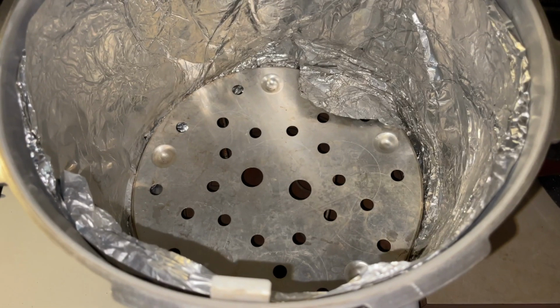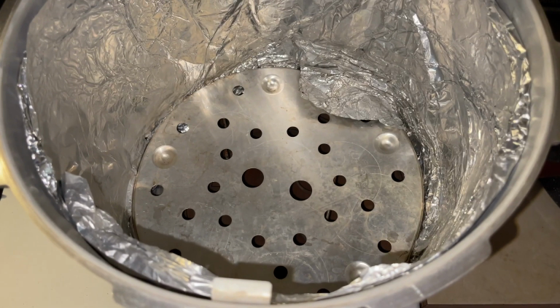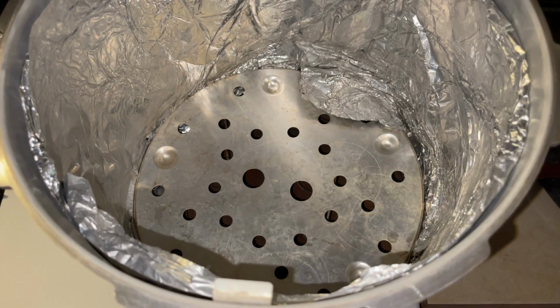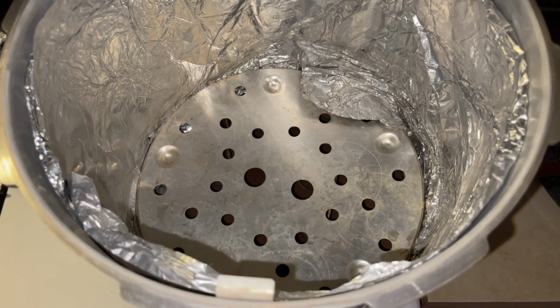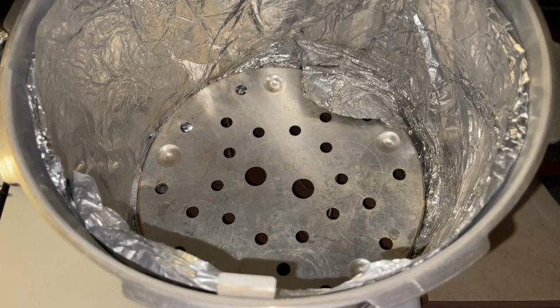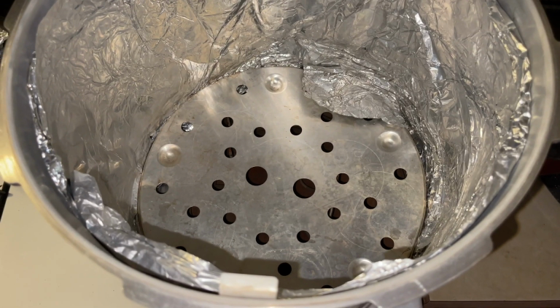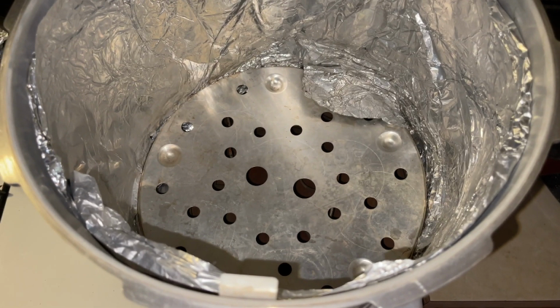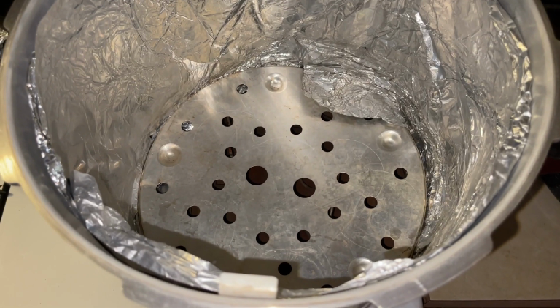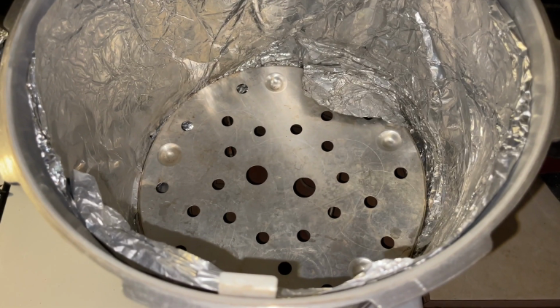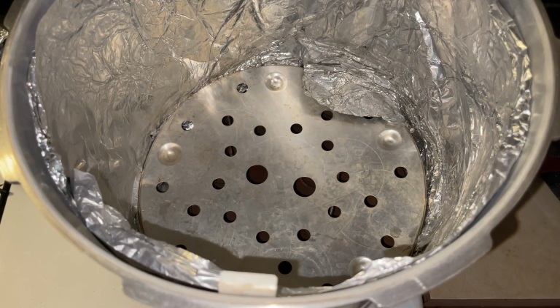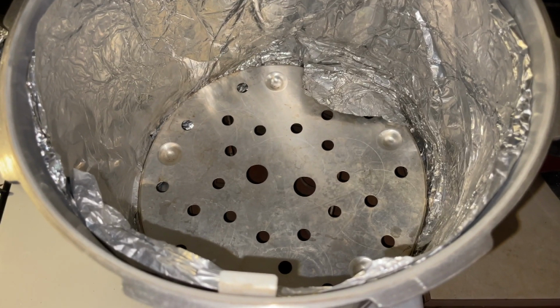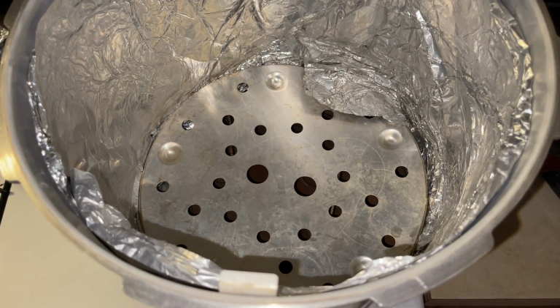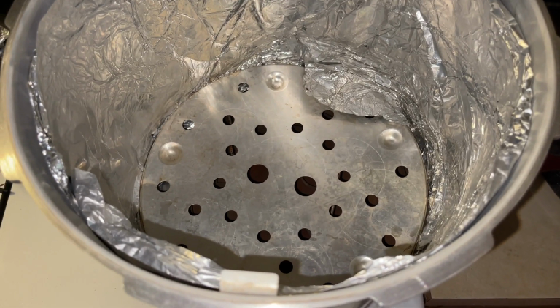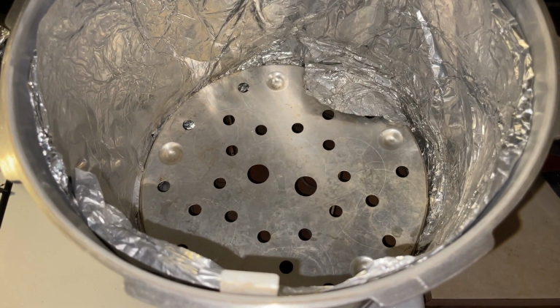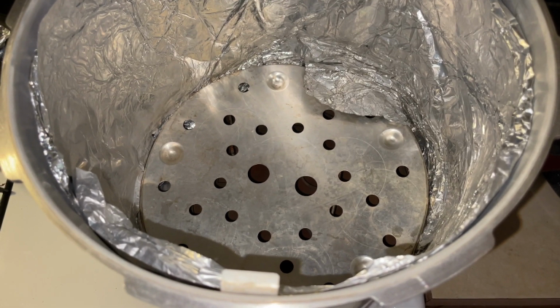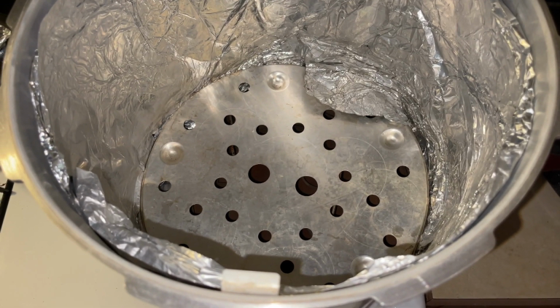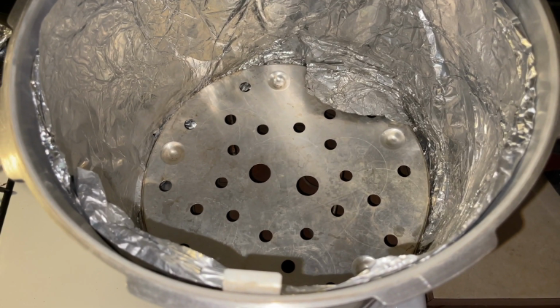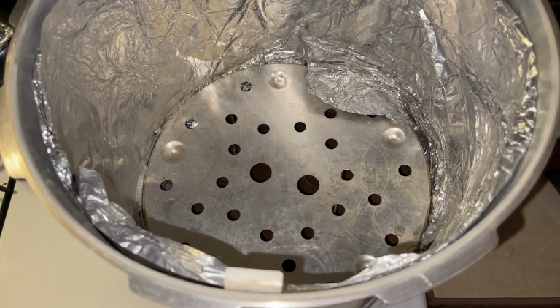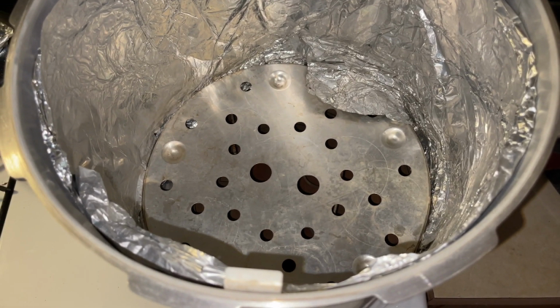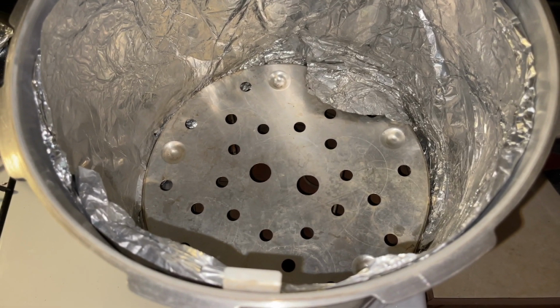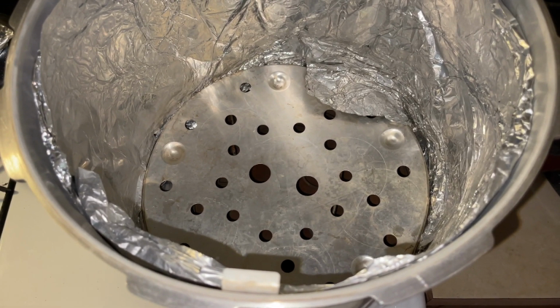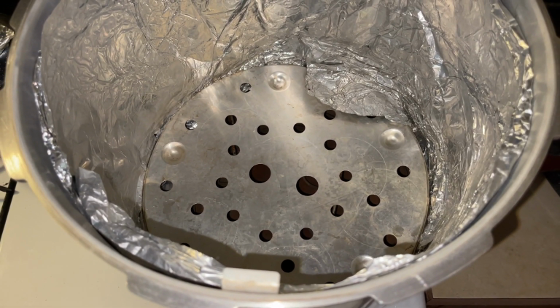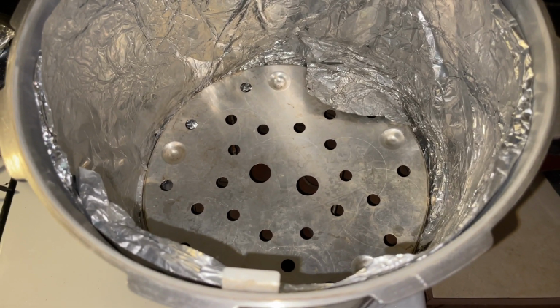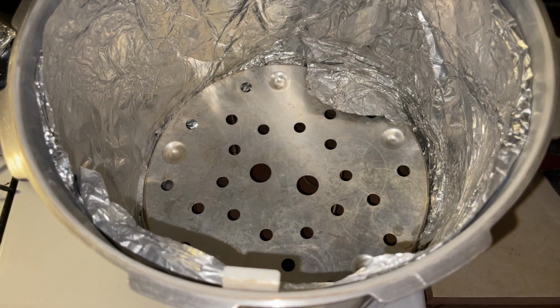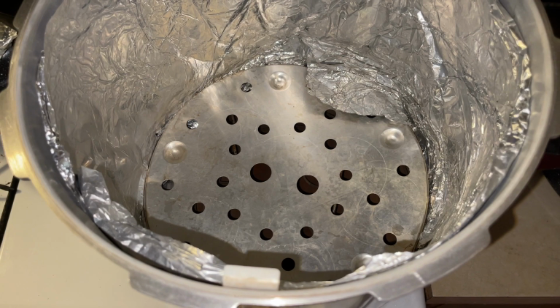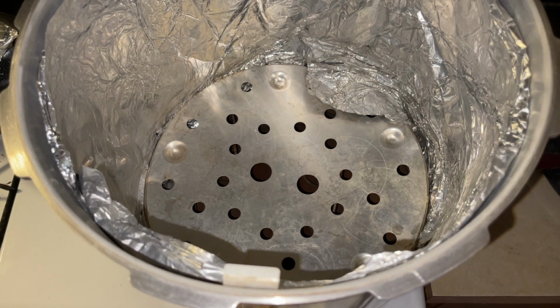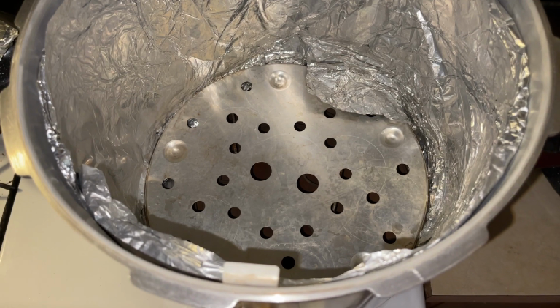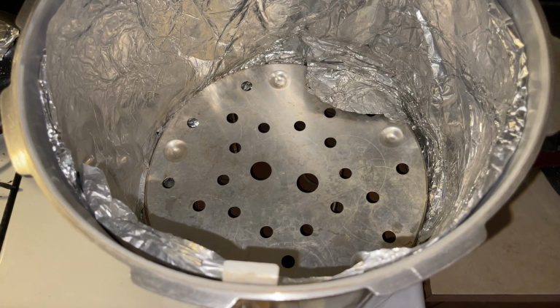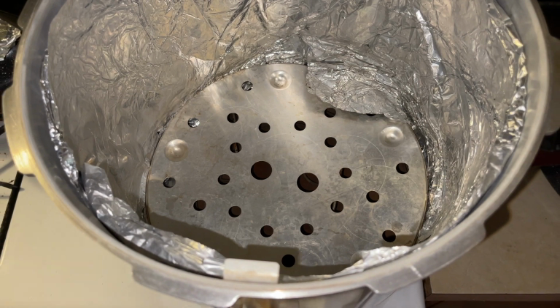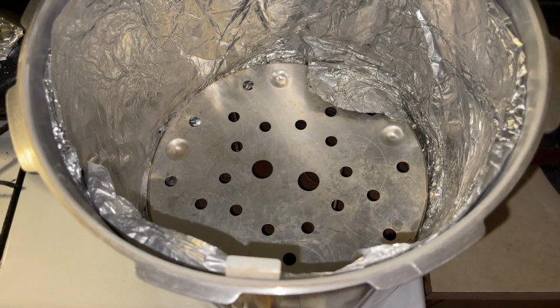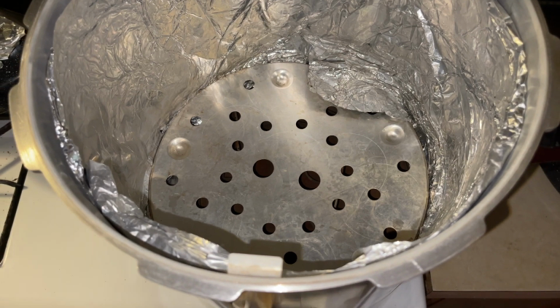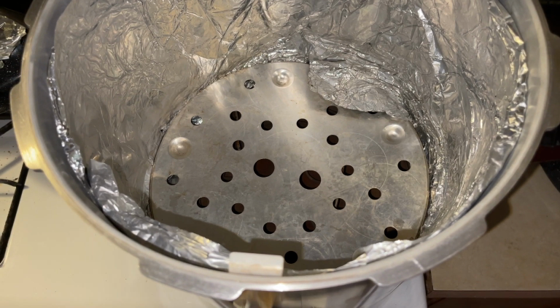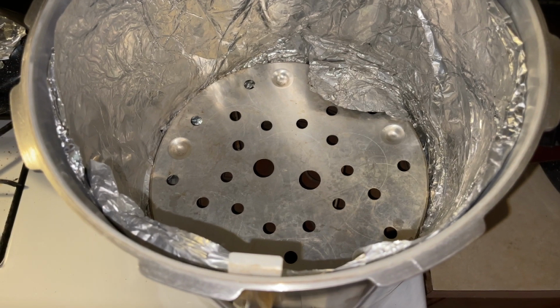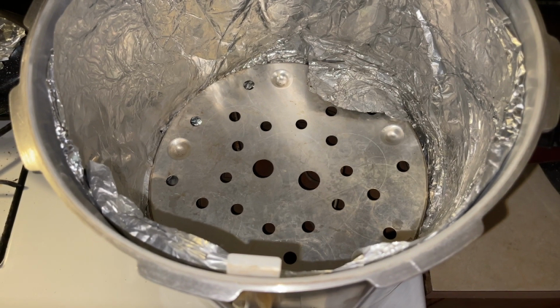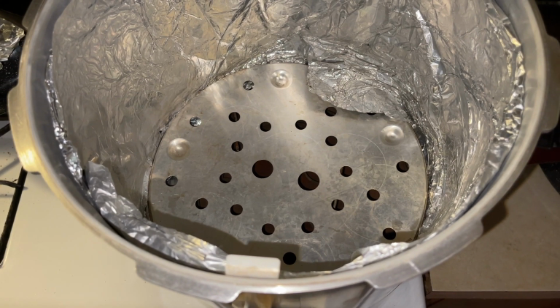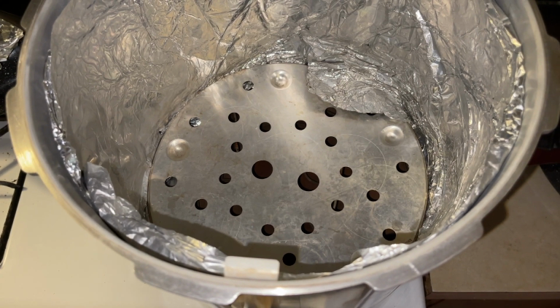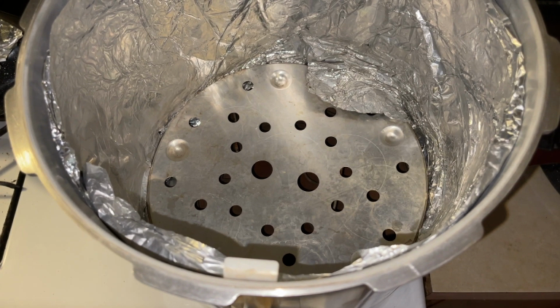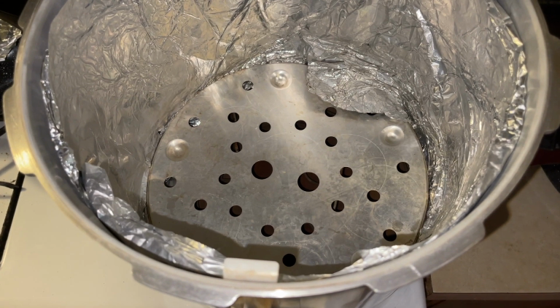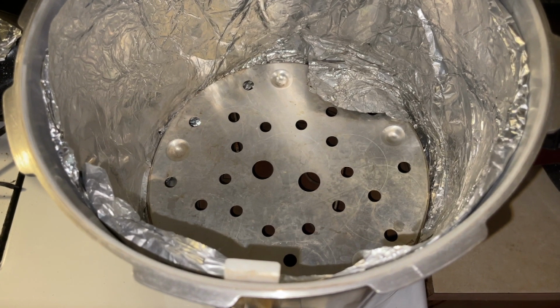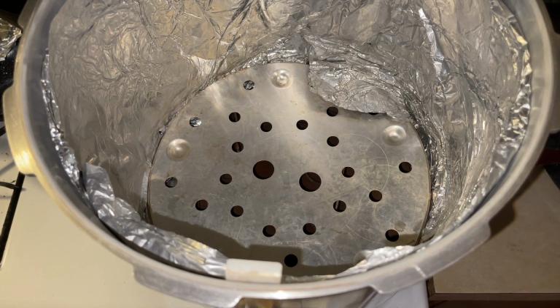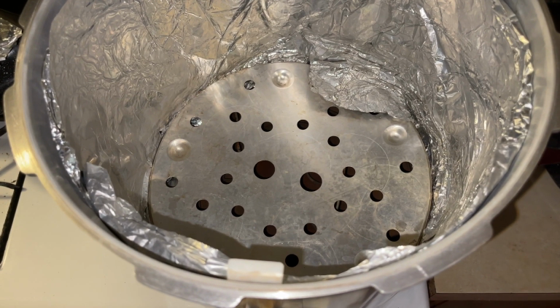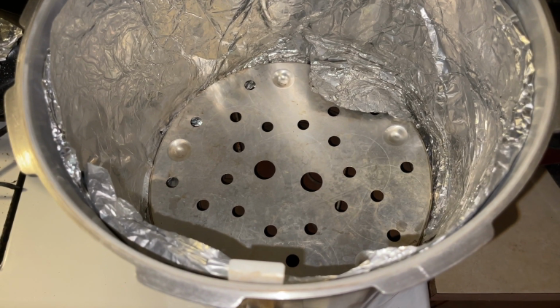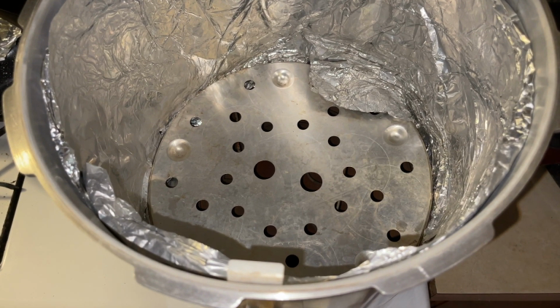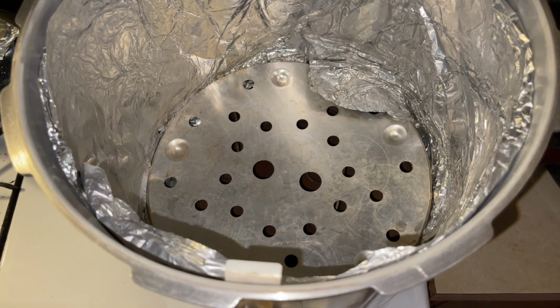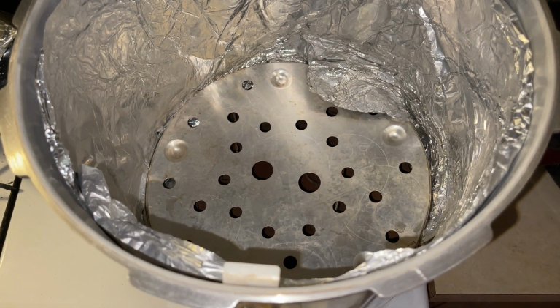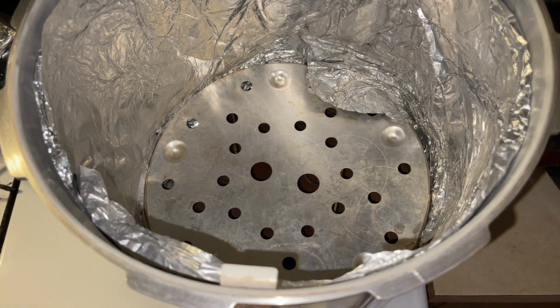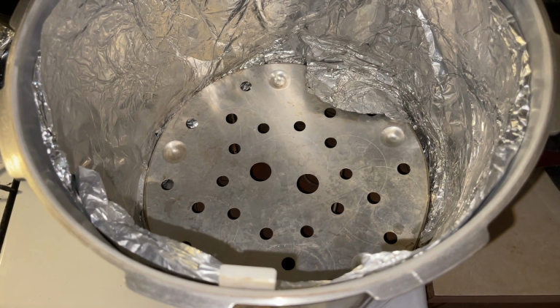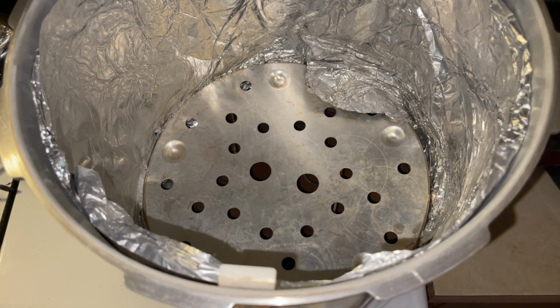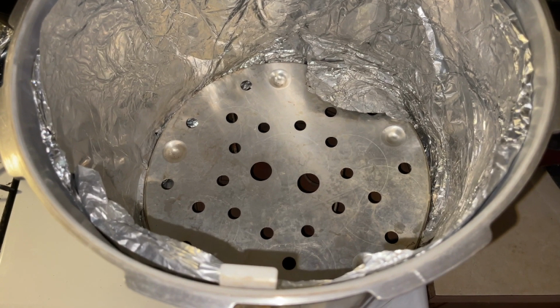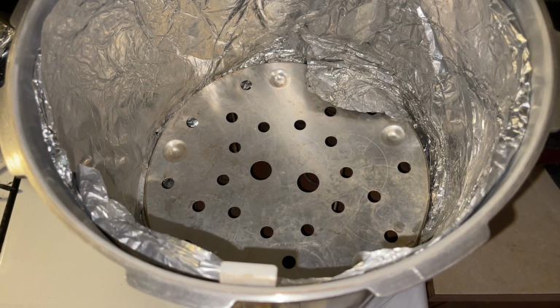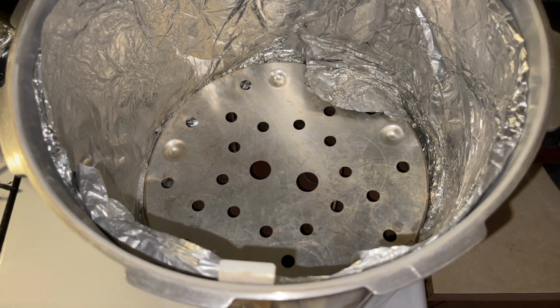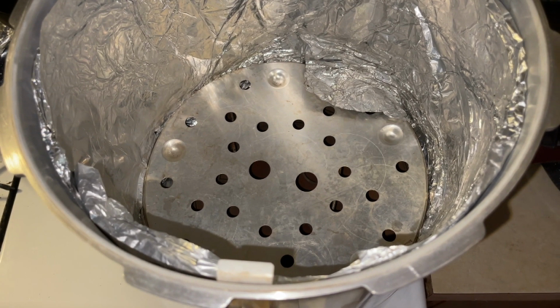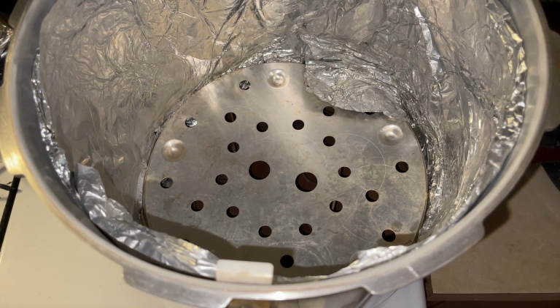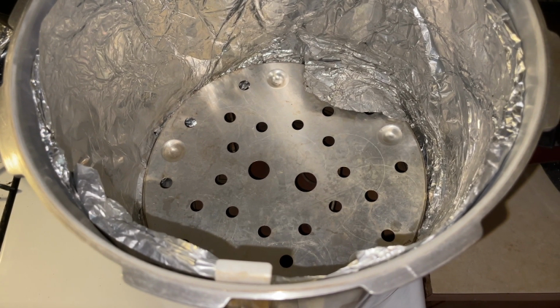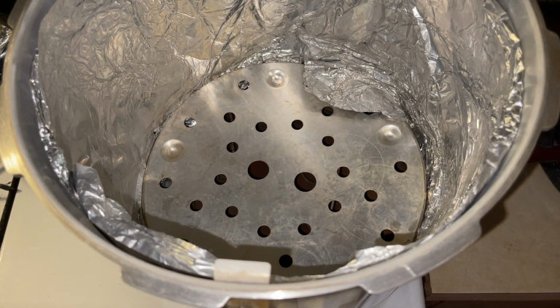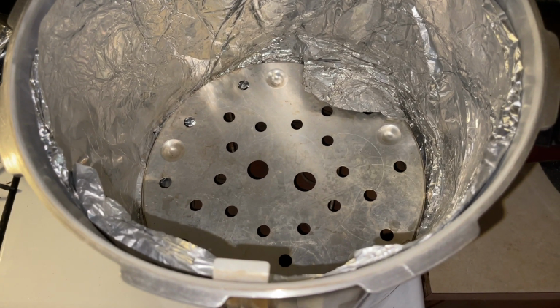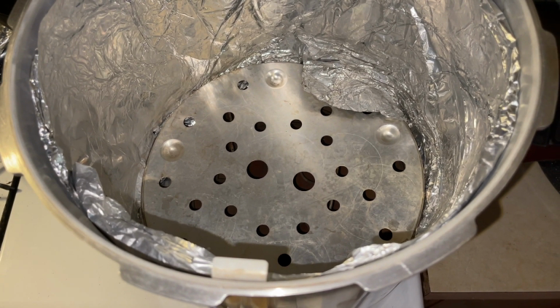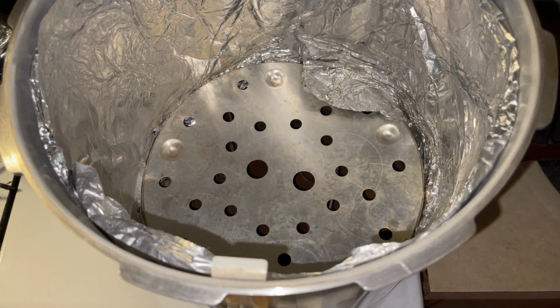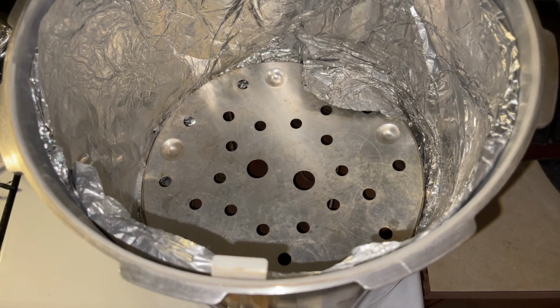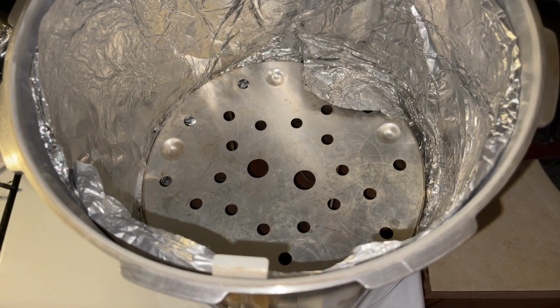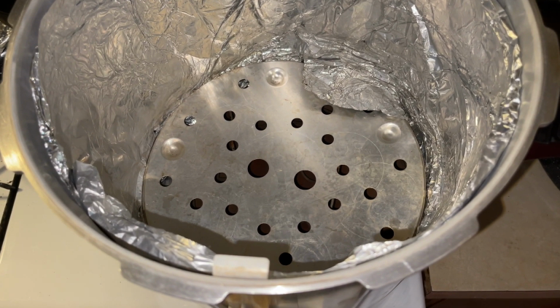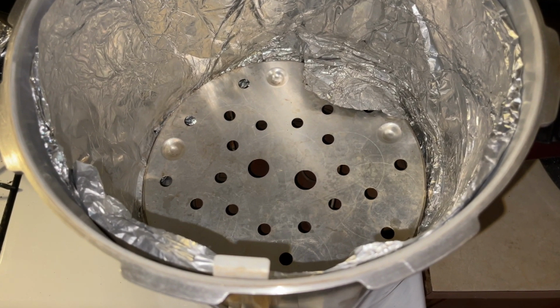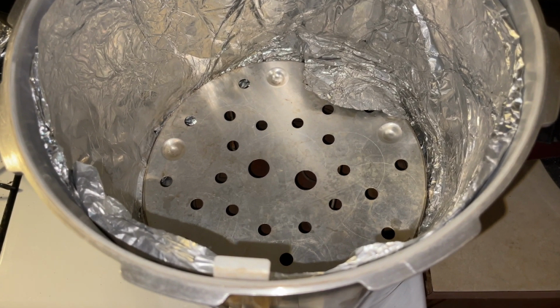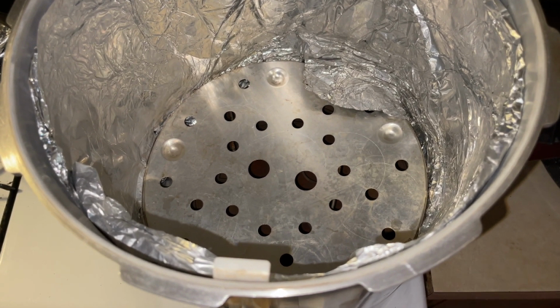The next step is to sterilize your grain spawn in a pressure cooker at 15 psi for two and a half hours.